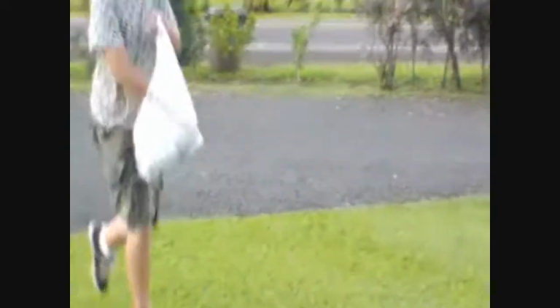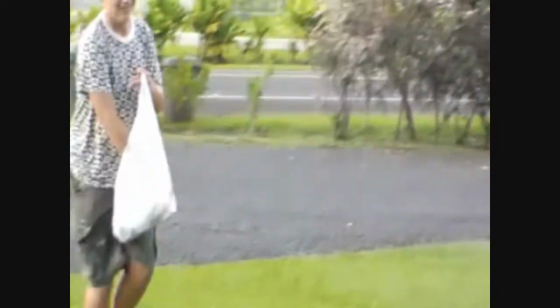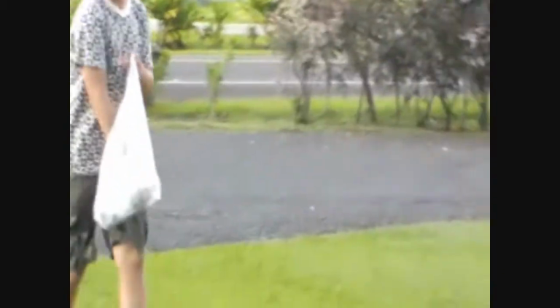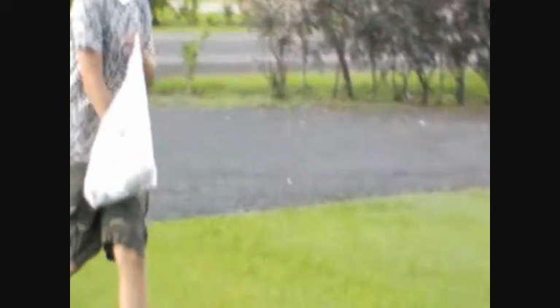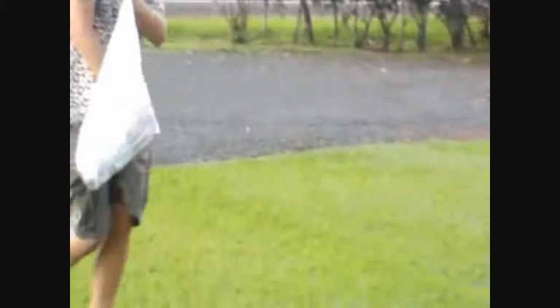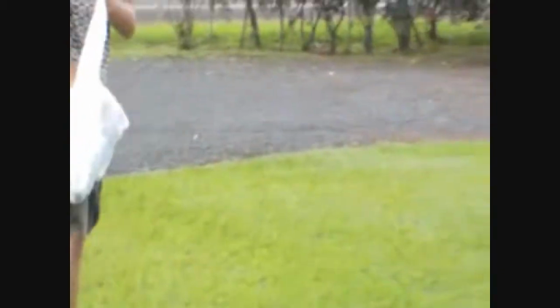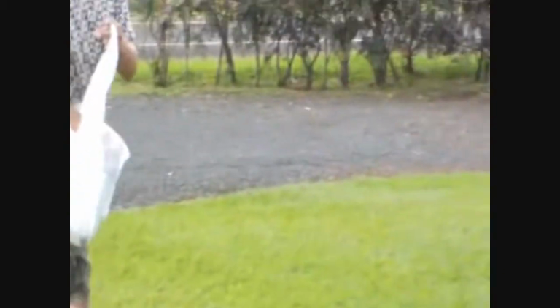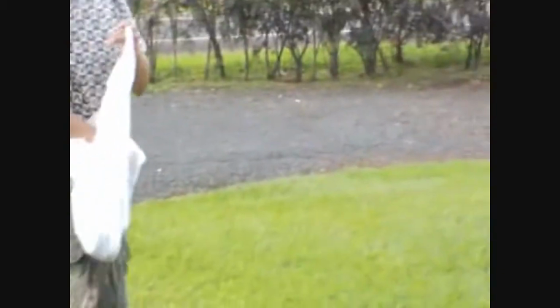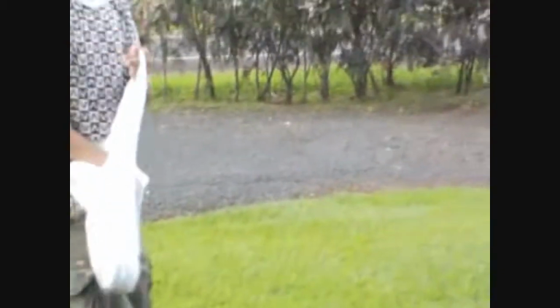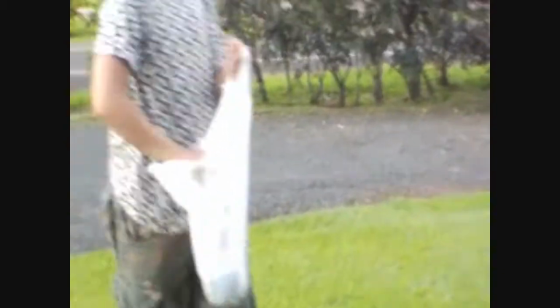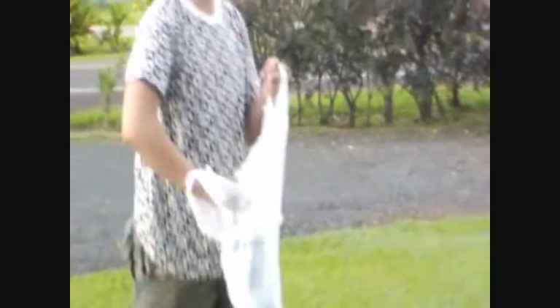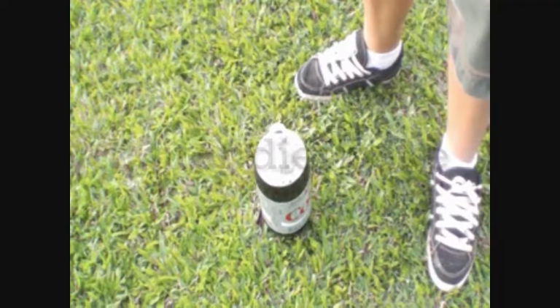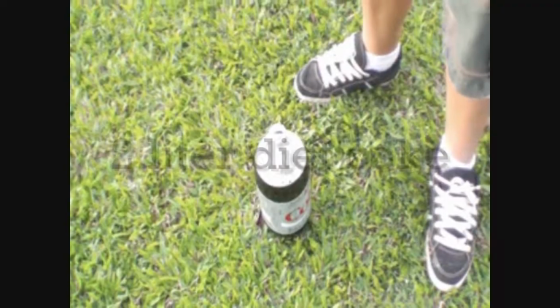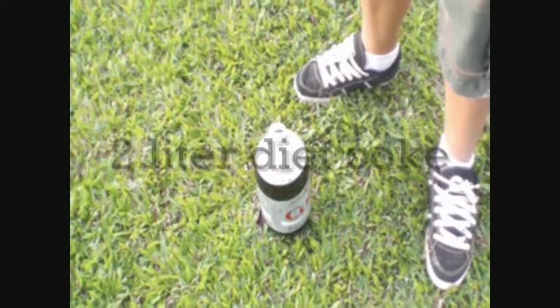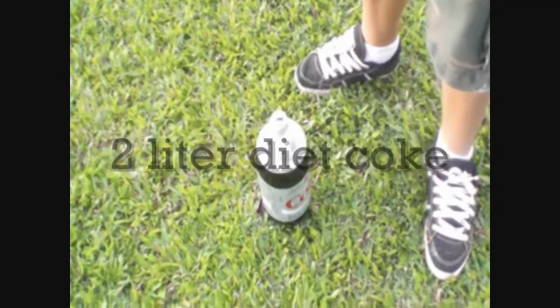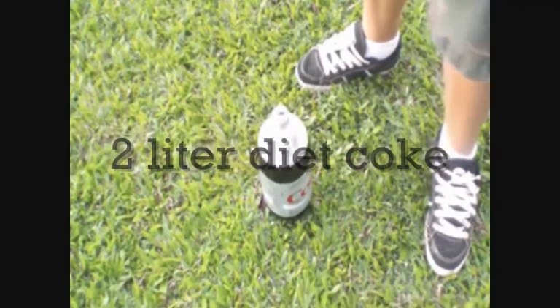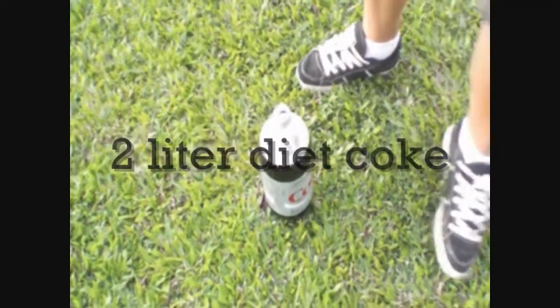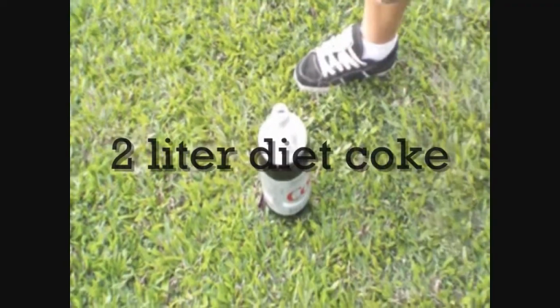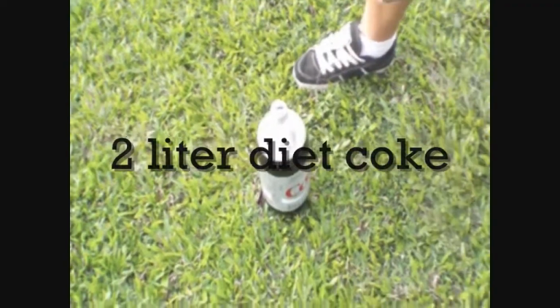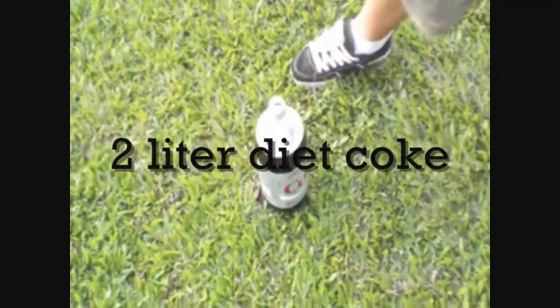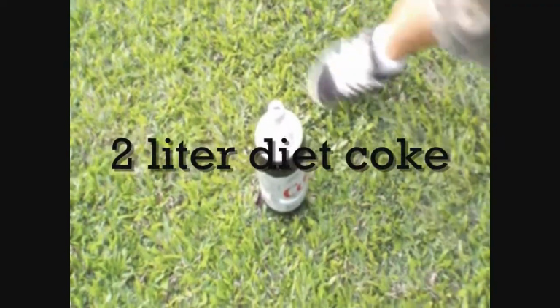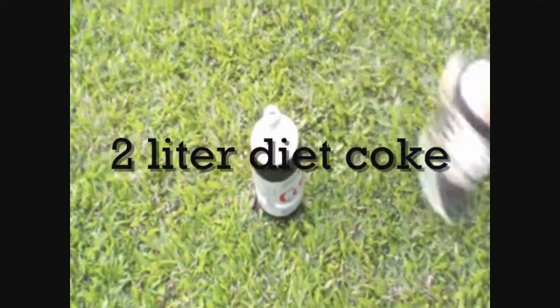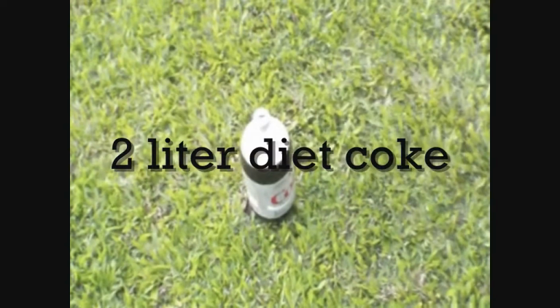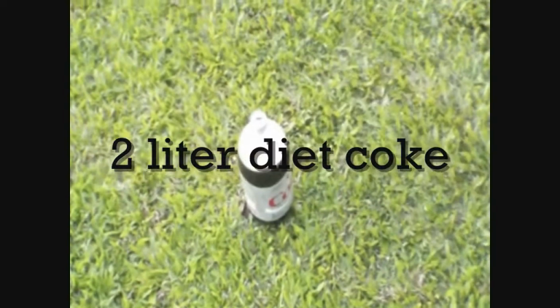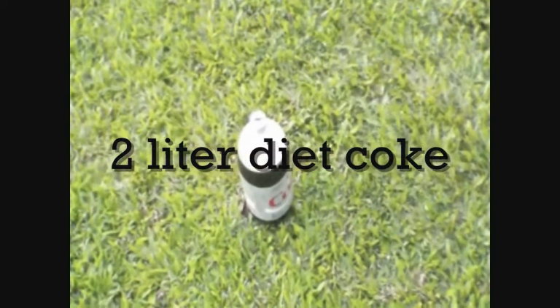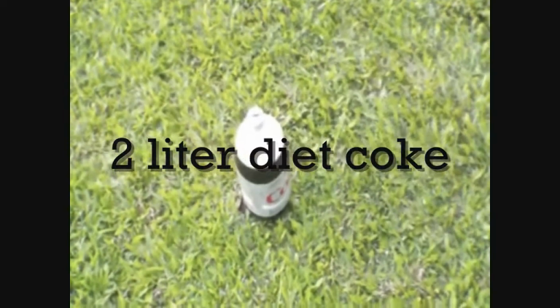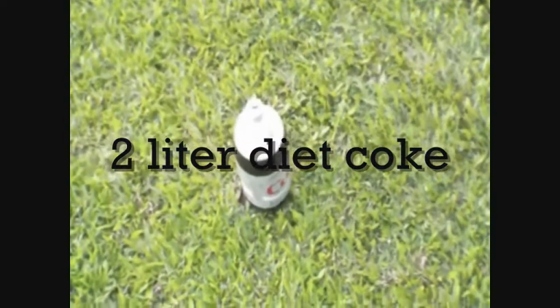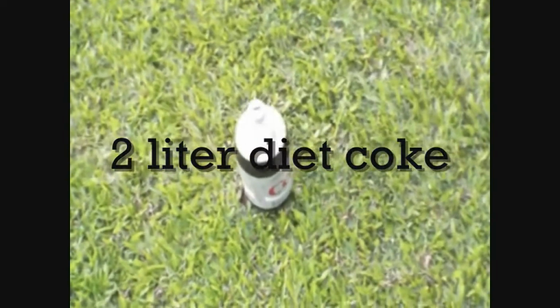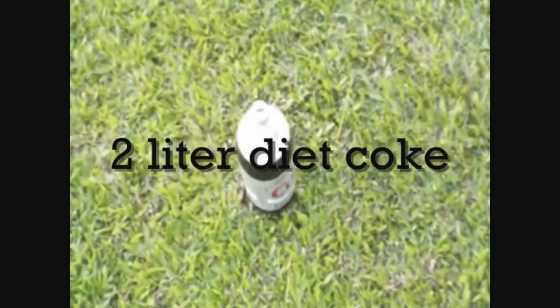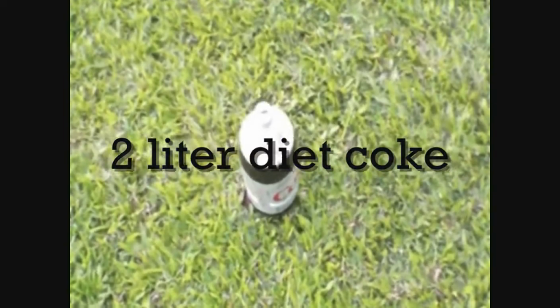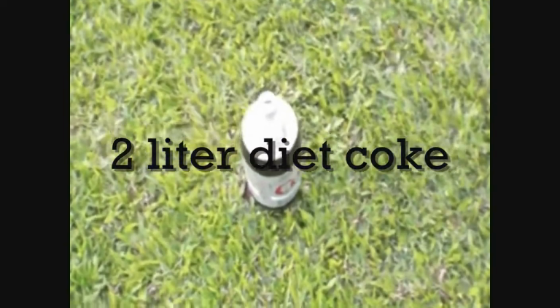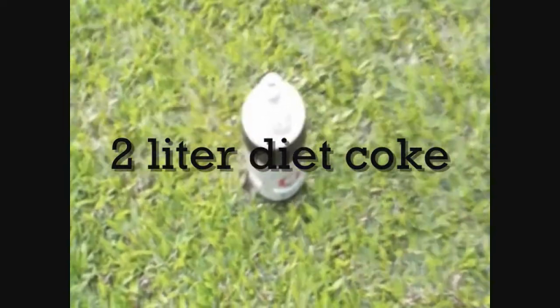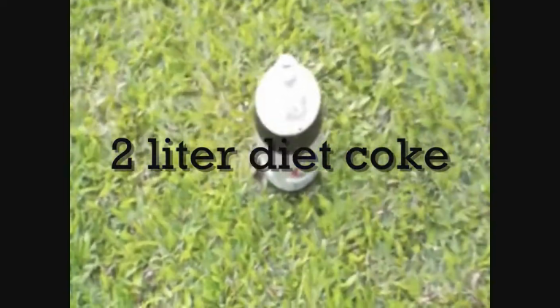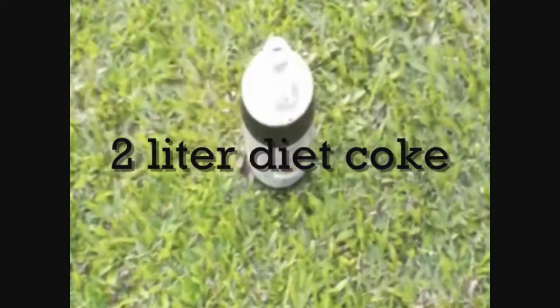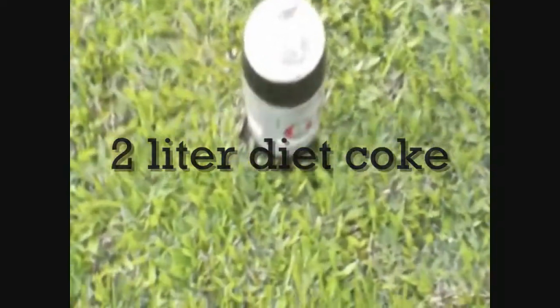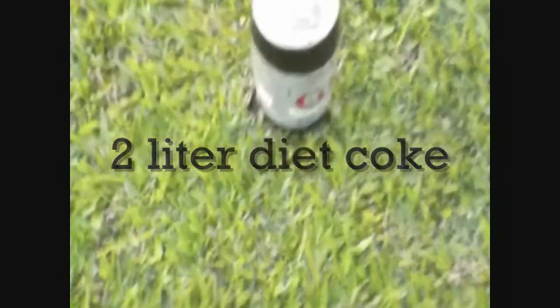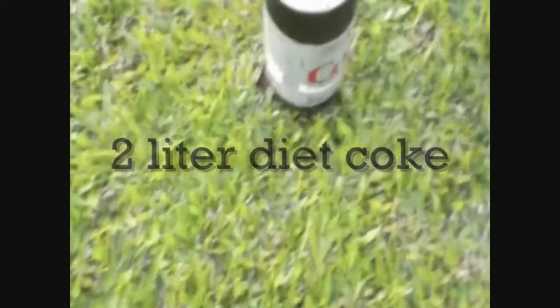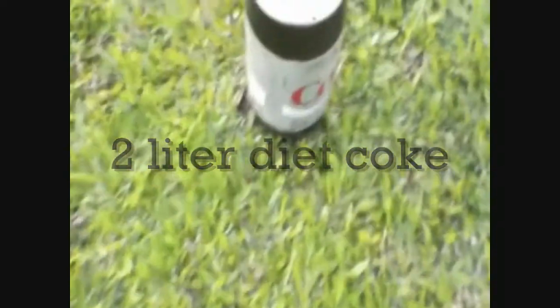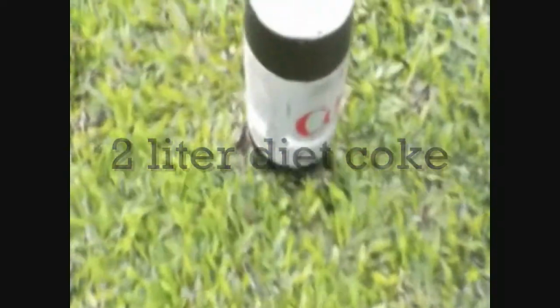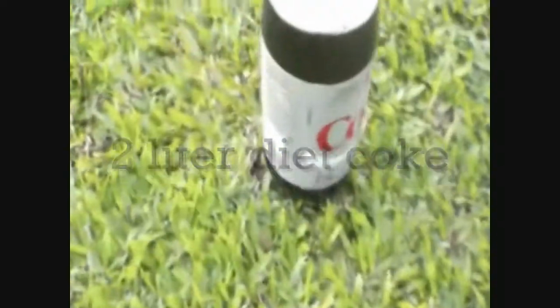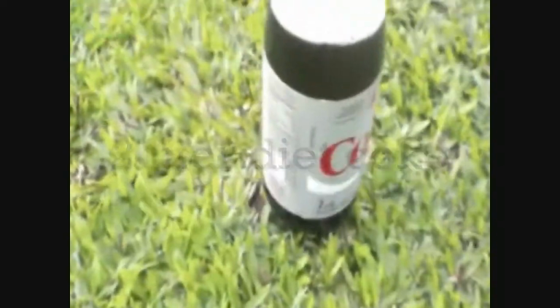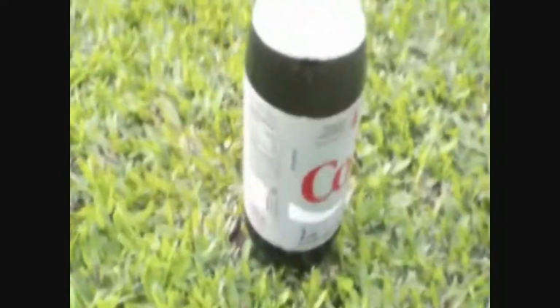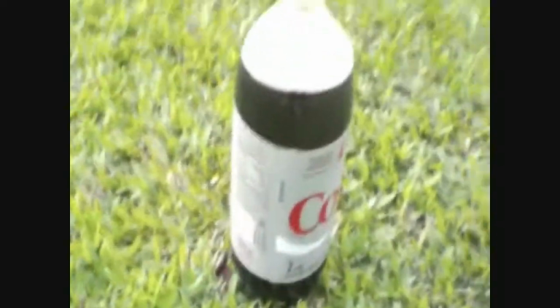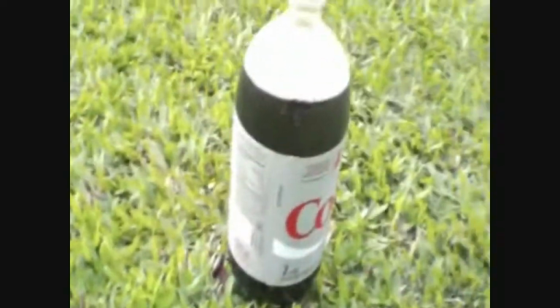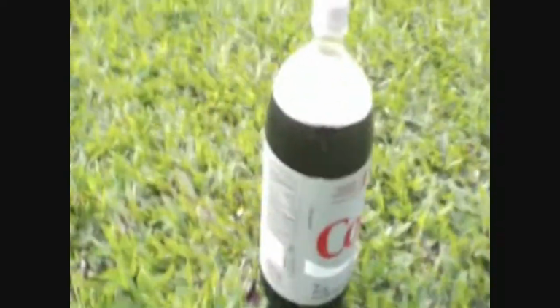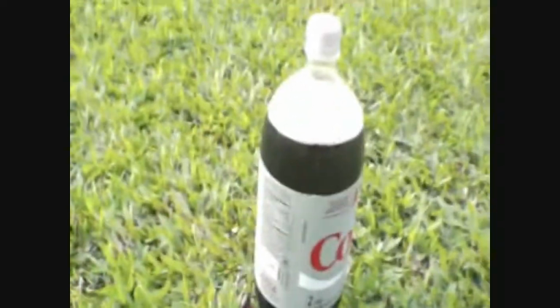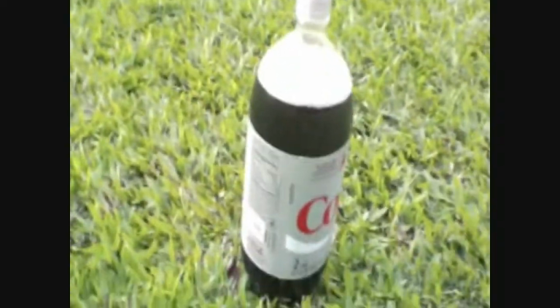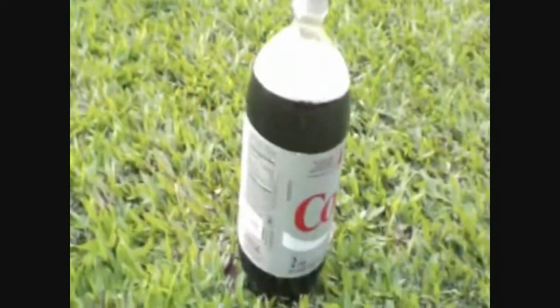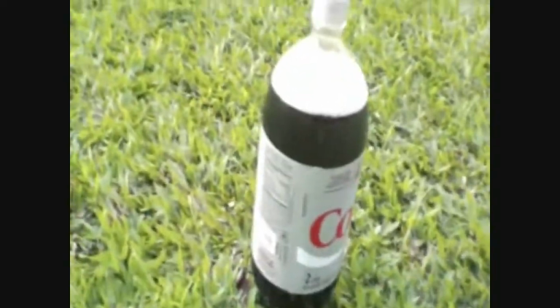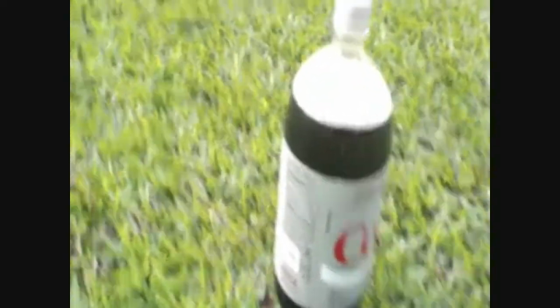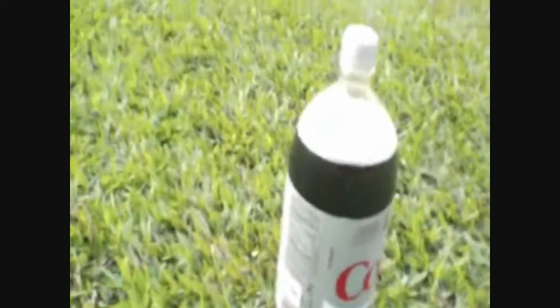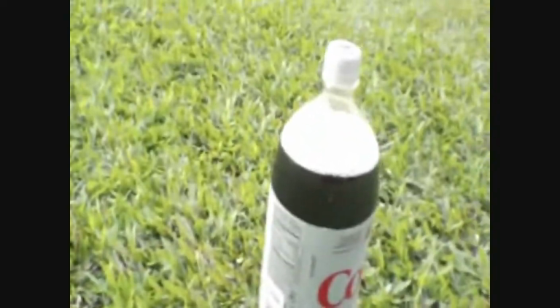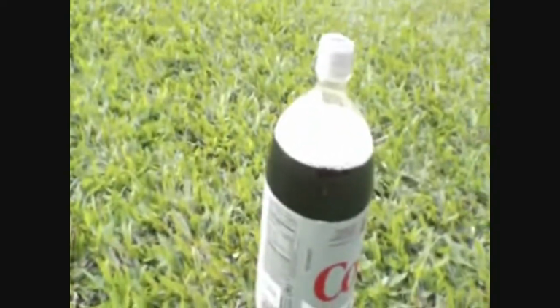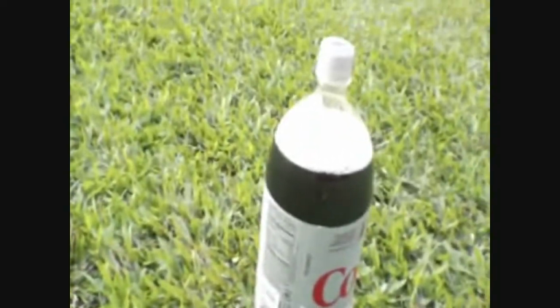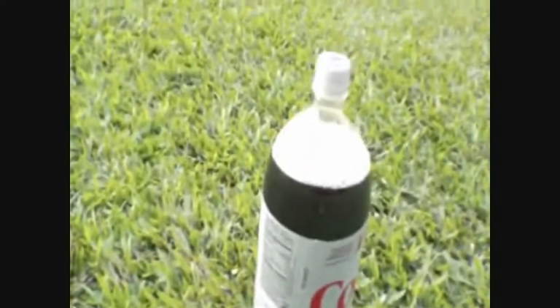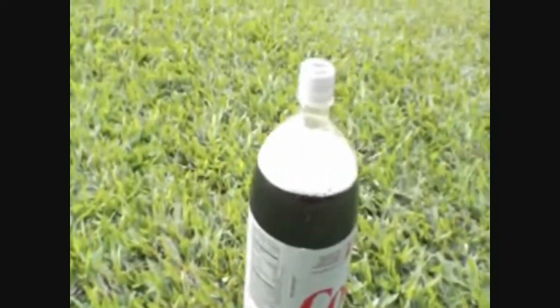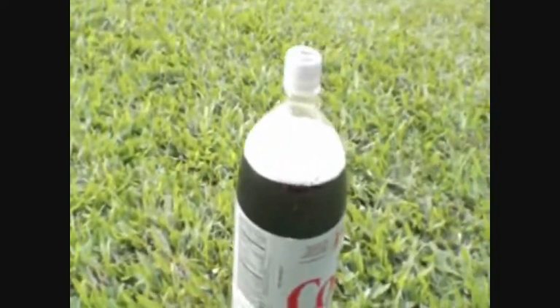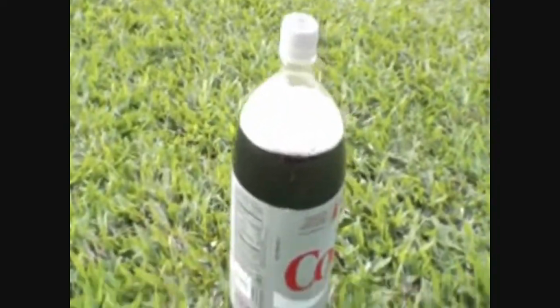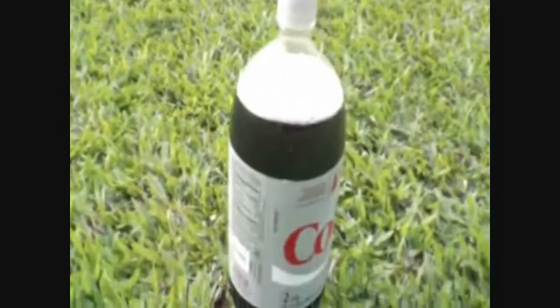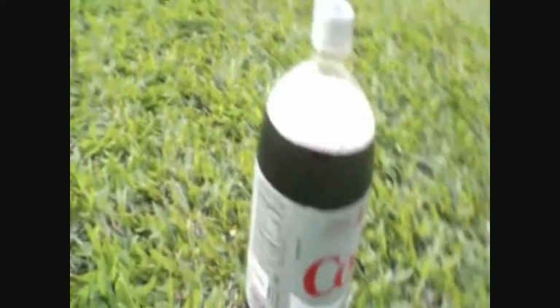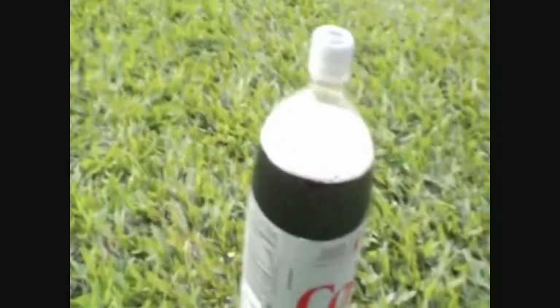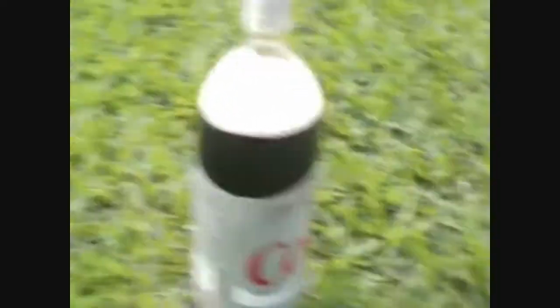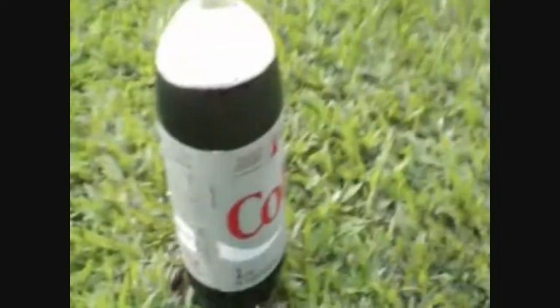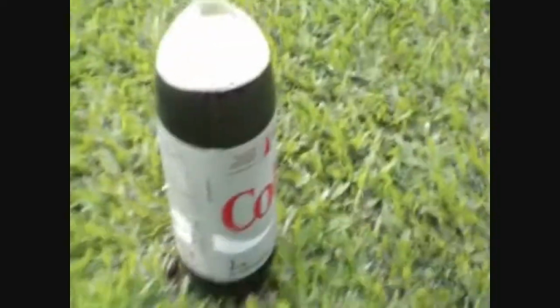Yes. Okay. Alright everyone, this is the two-liter one. Much bigger. More power.